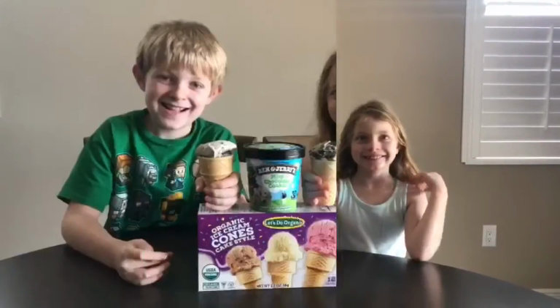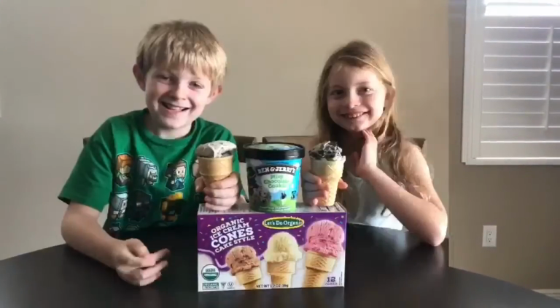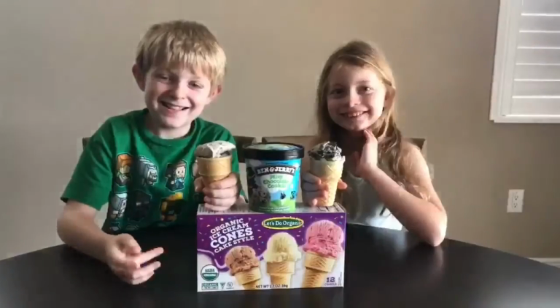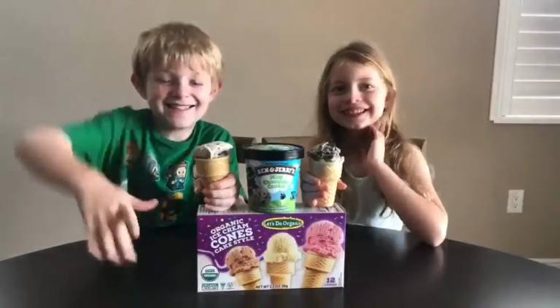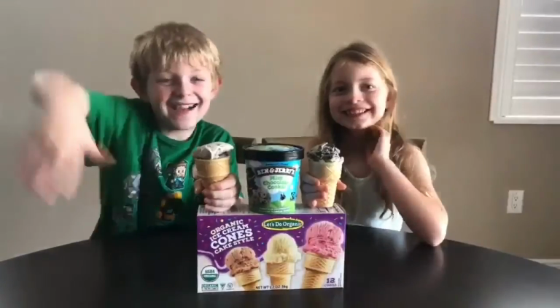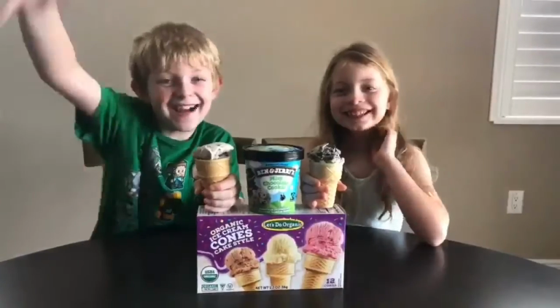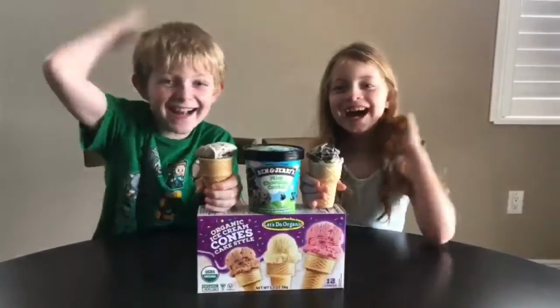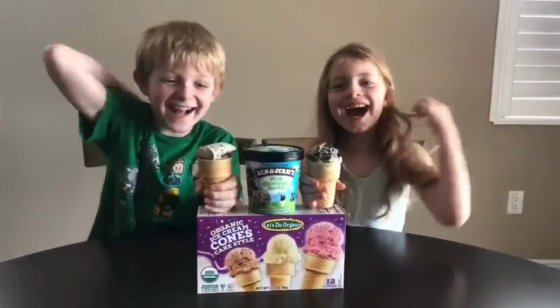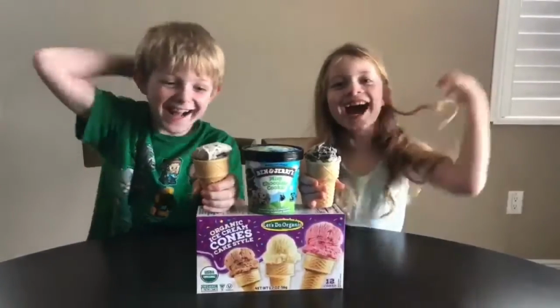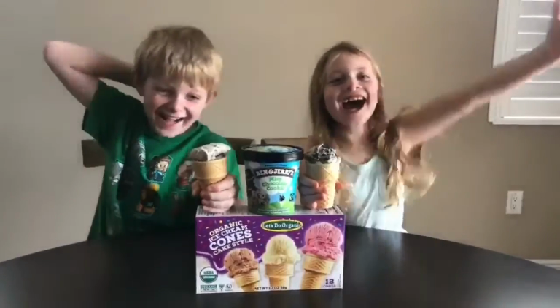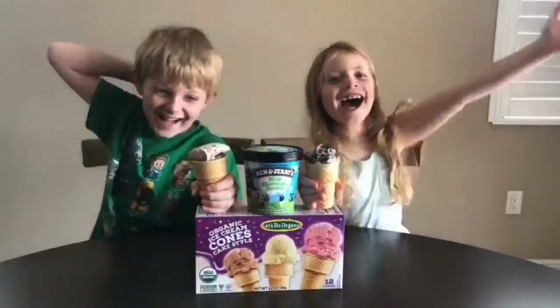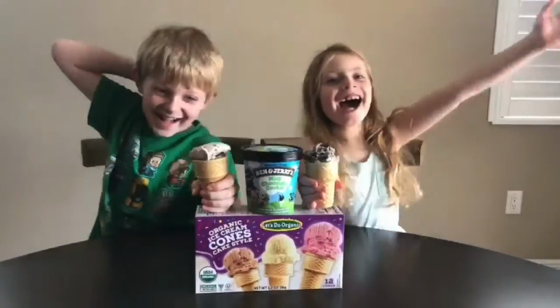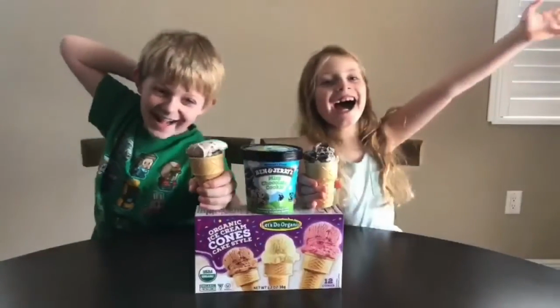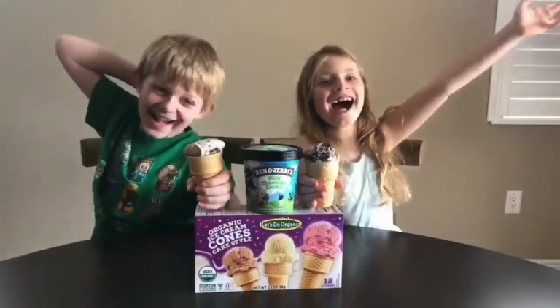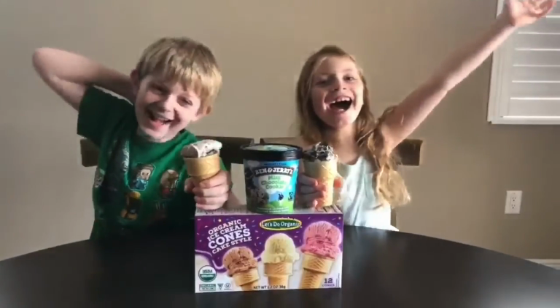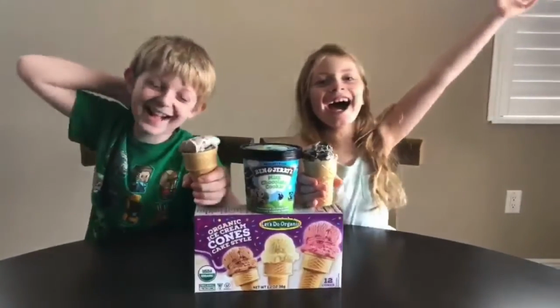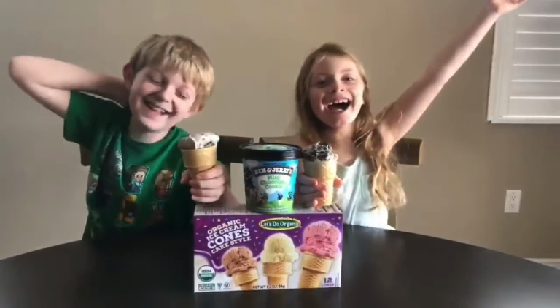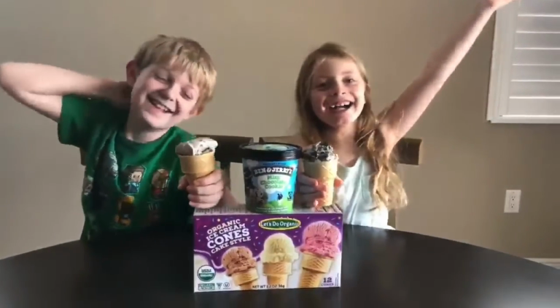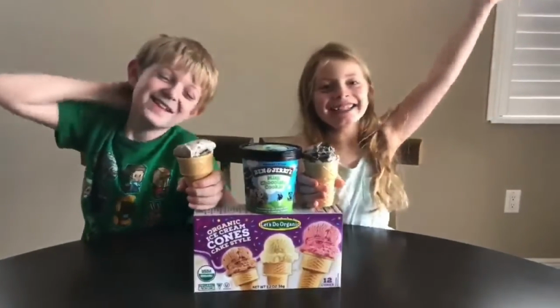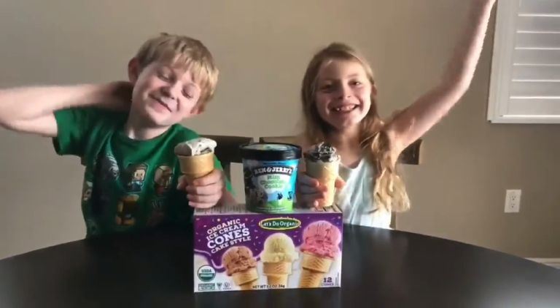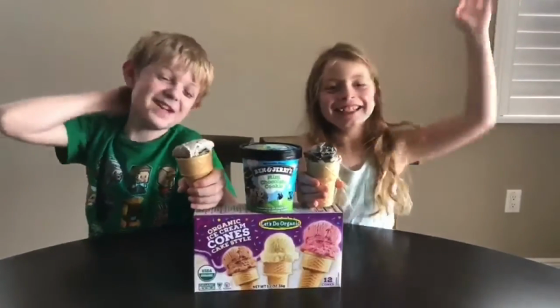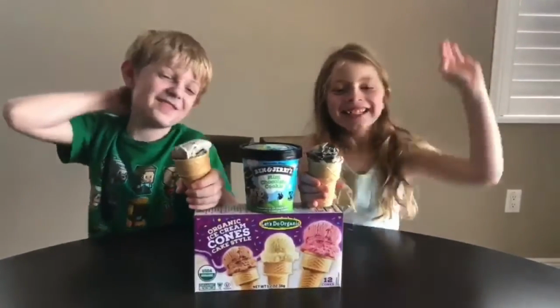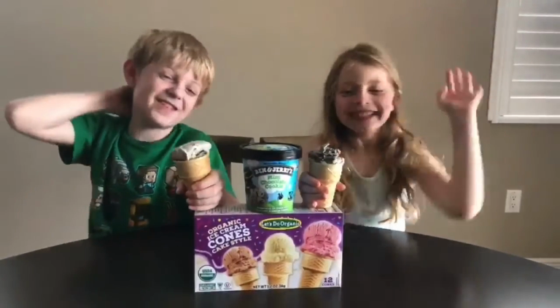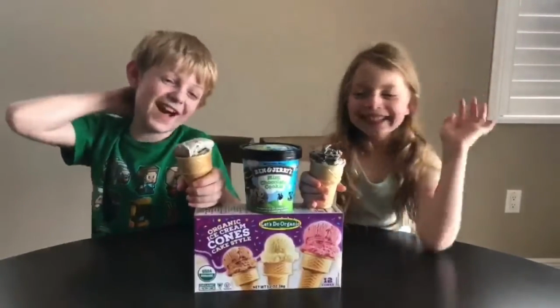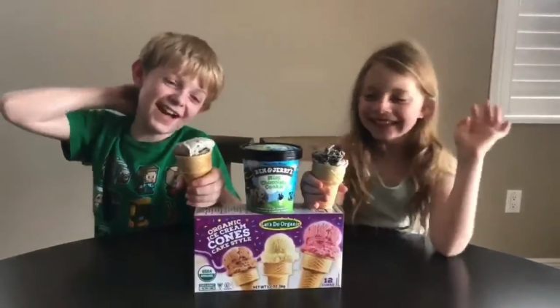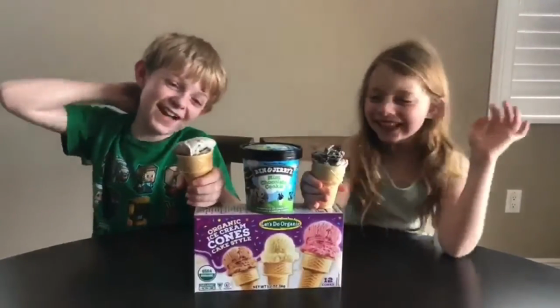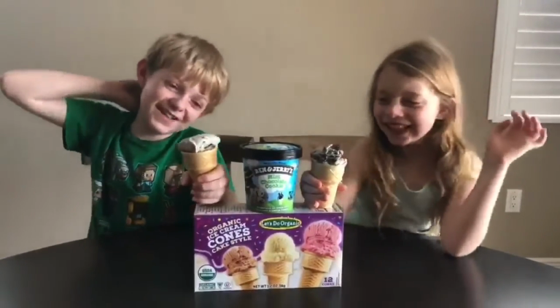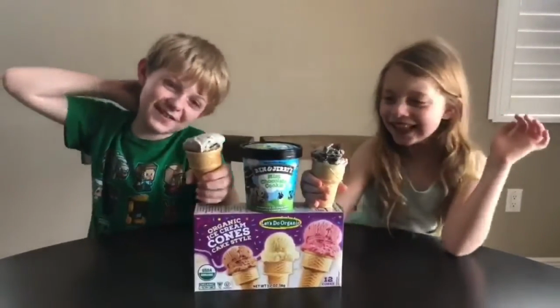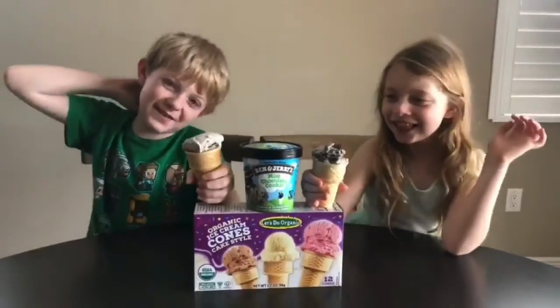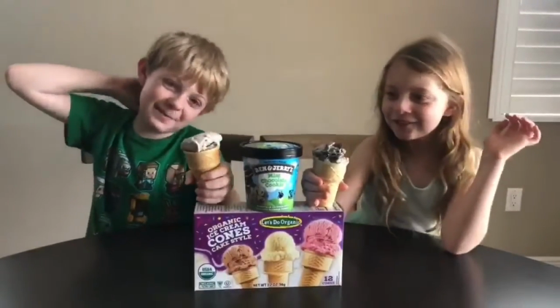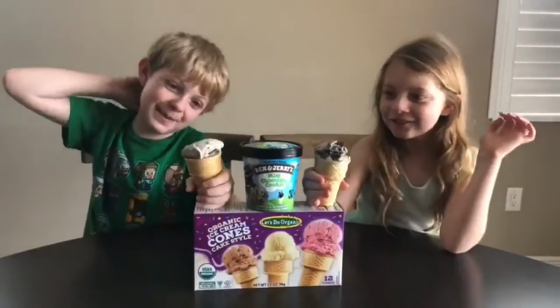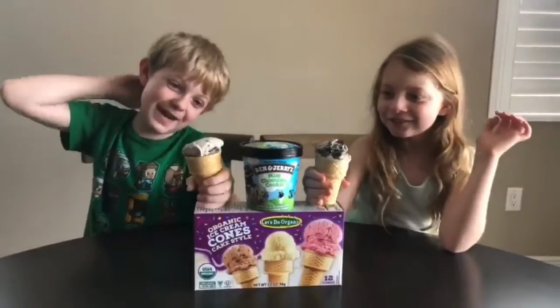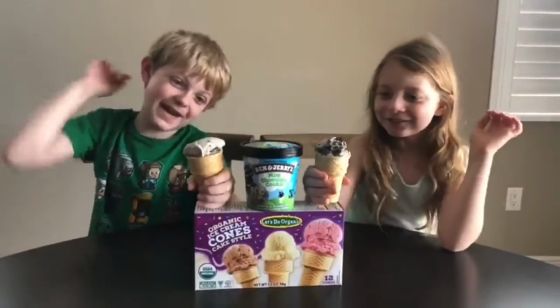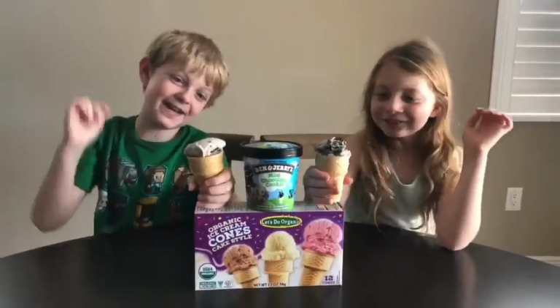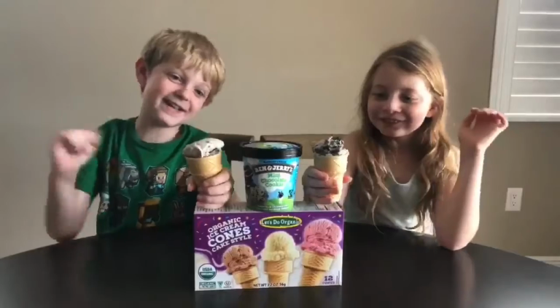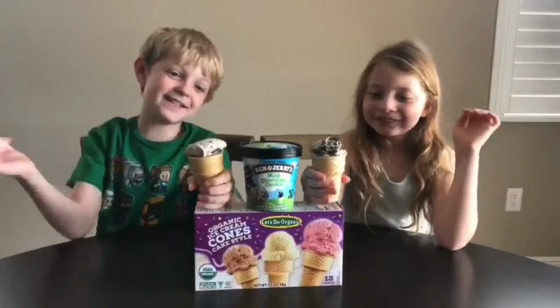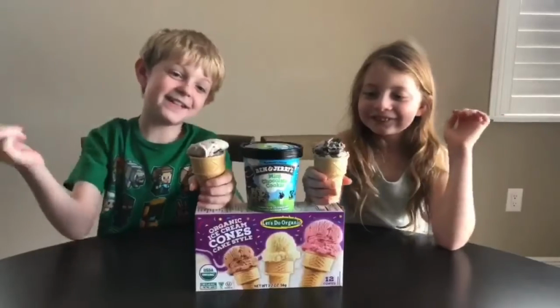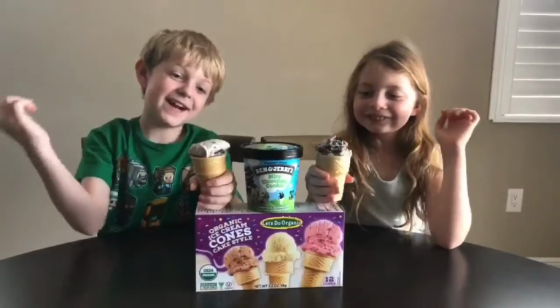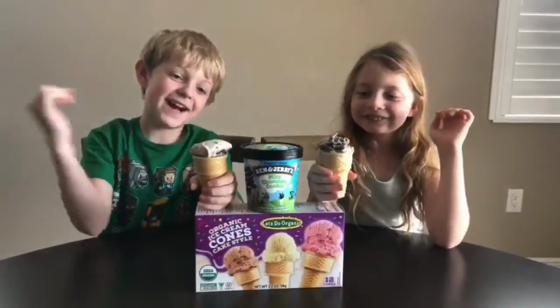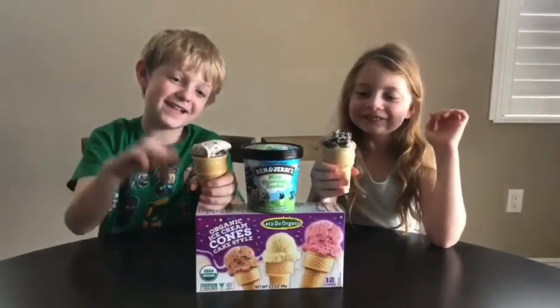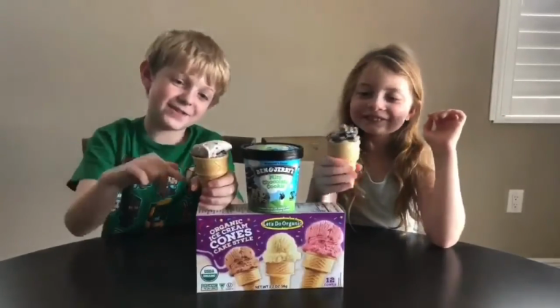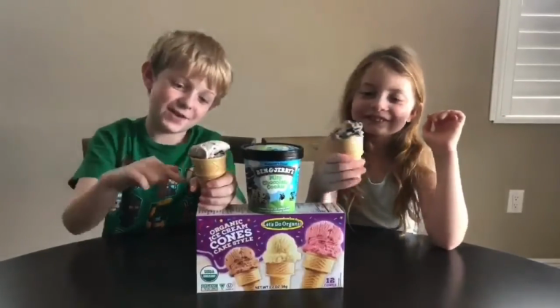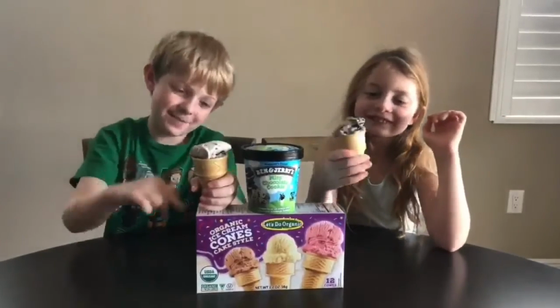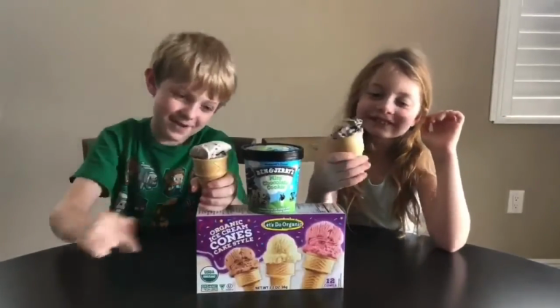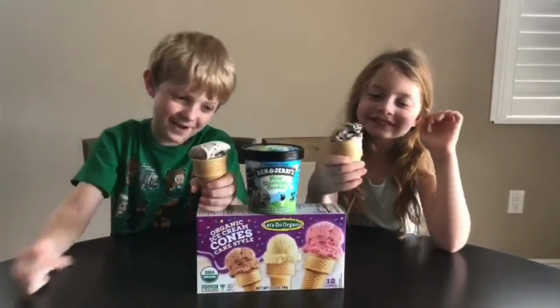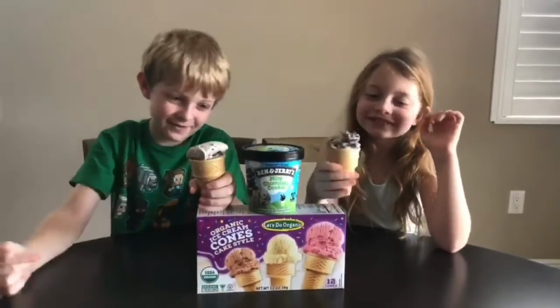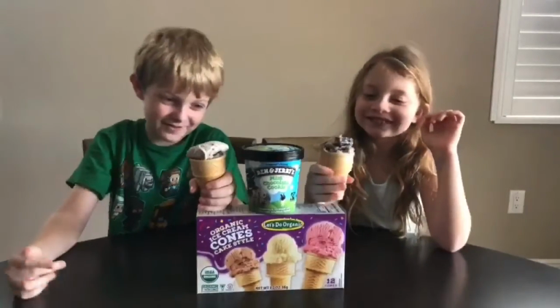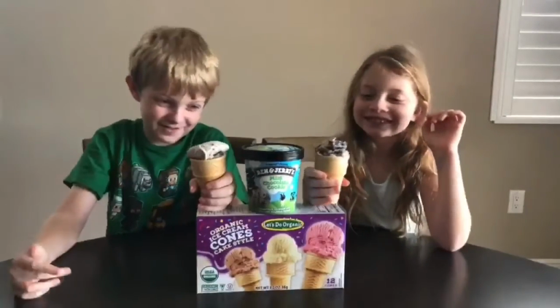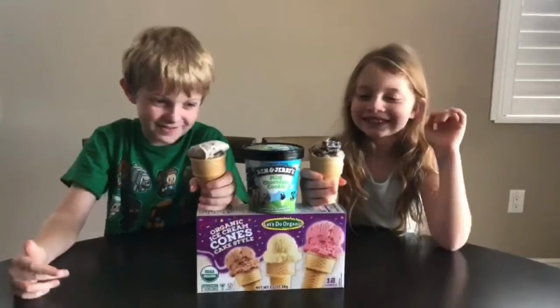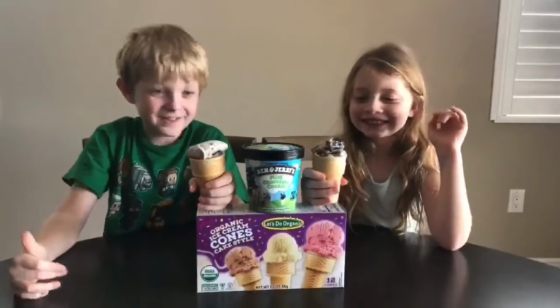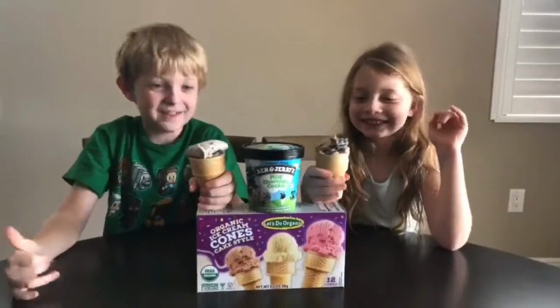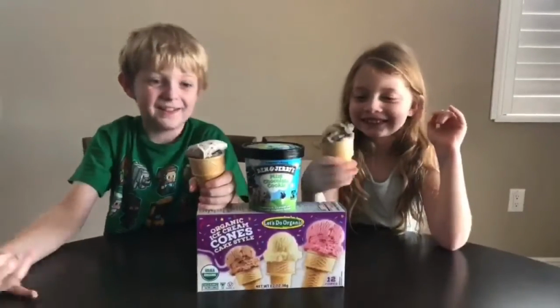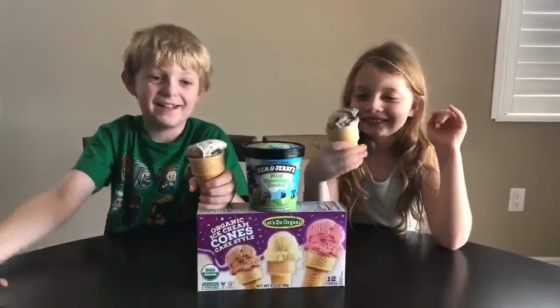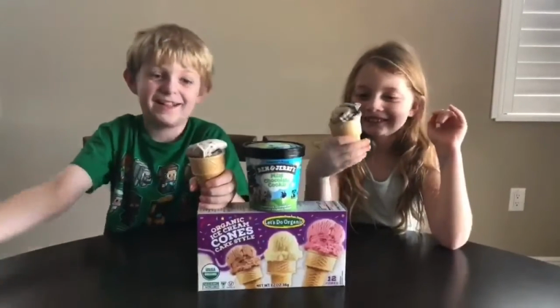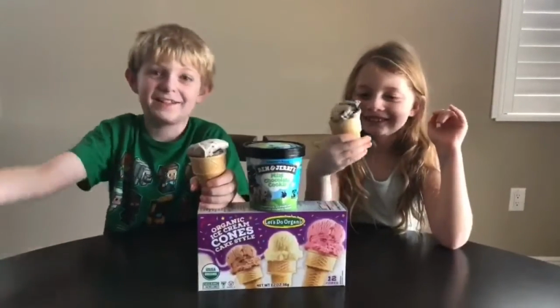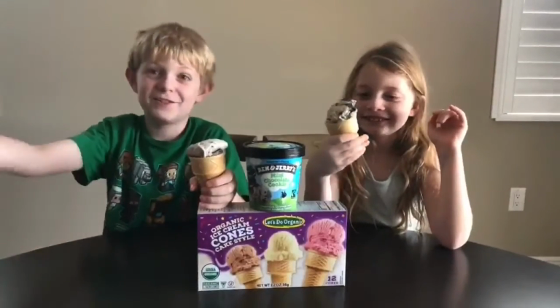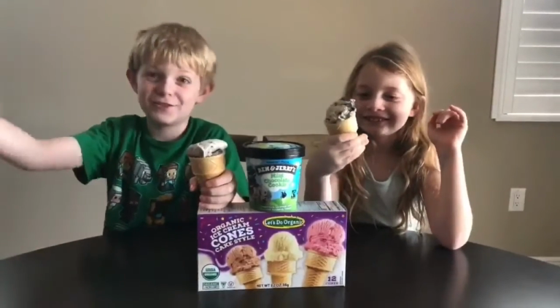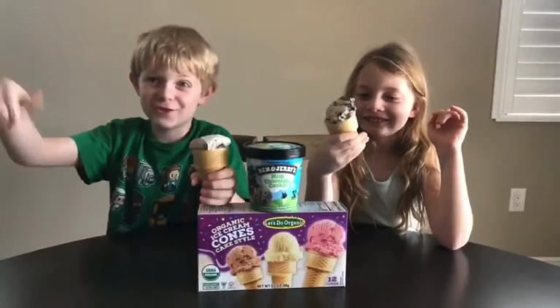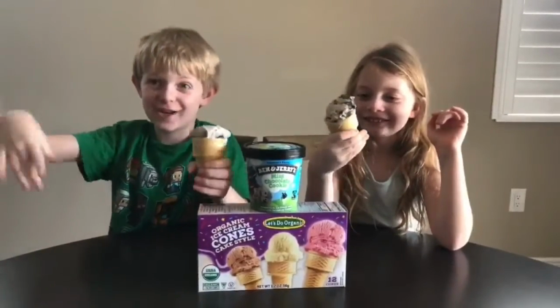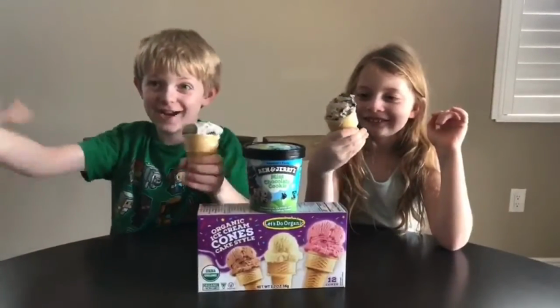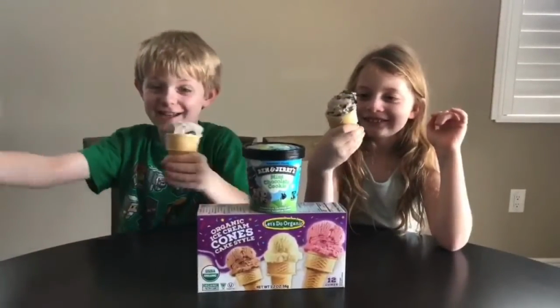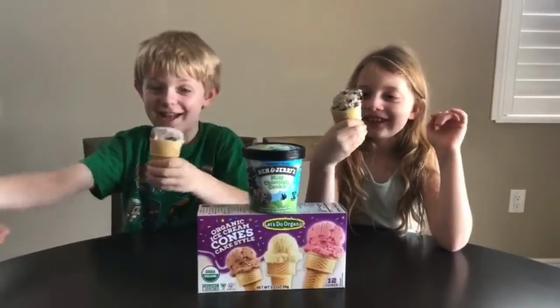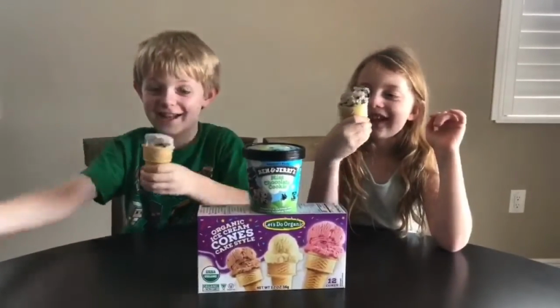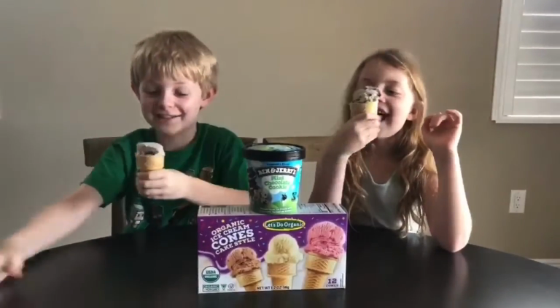Ta-da! We've got ice cream on ice cream cones. Let's try it.